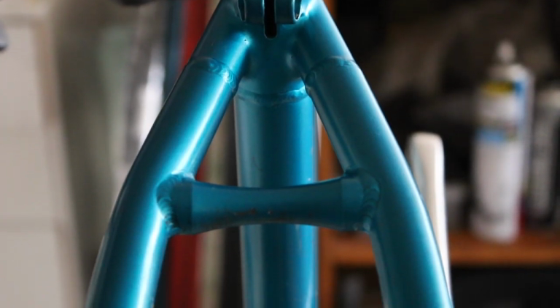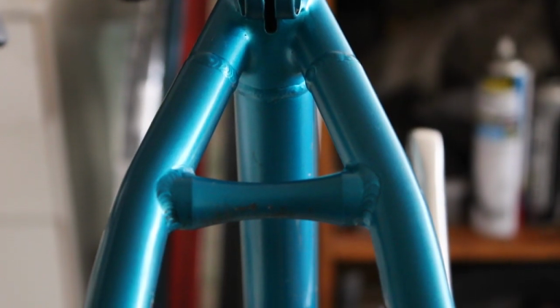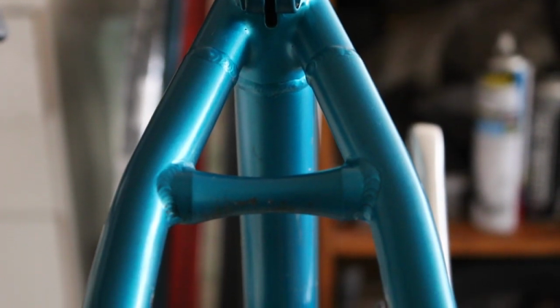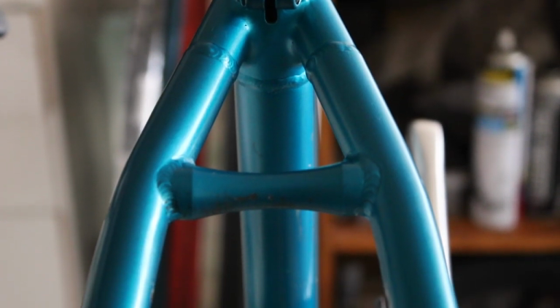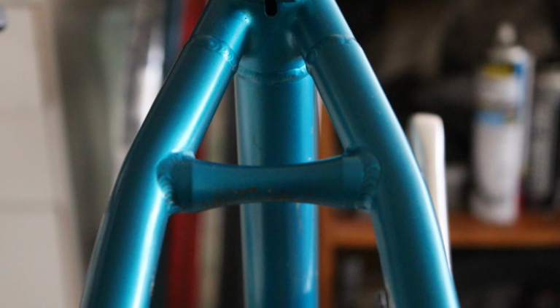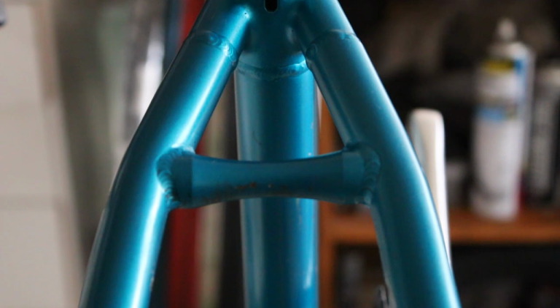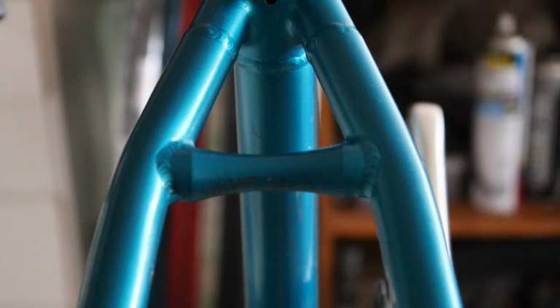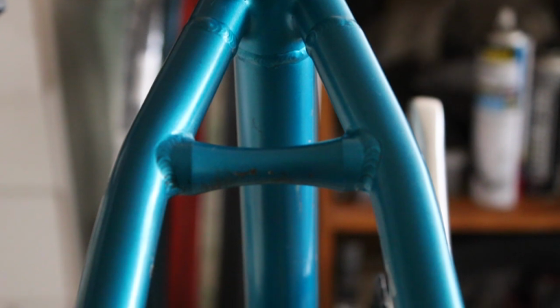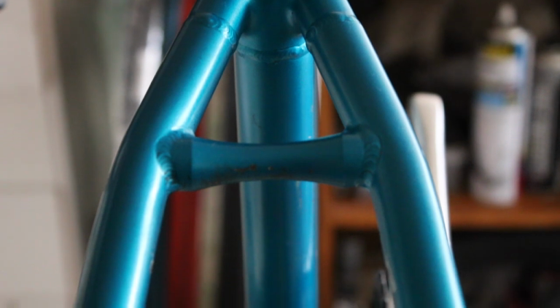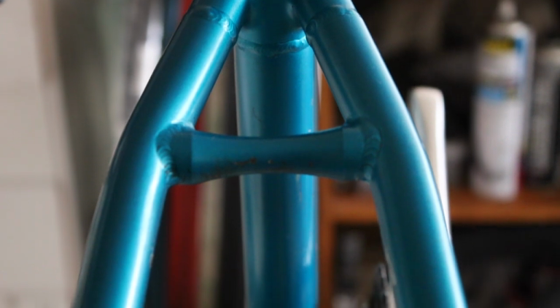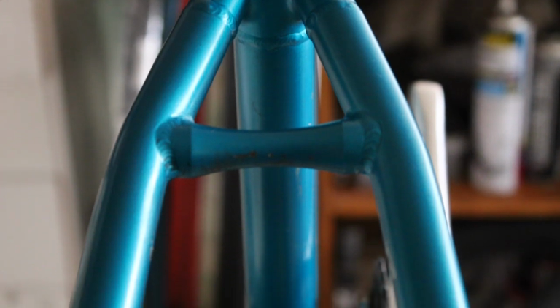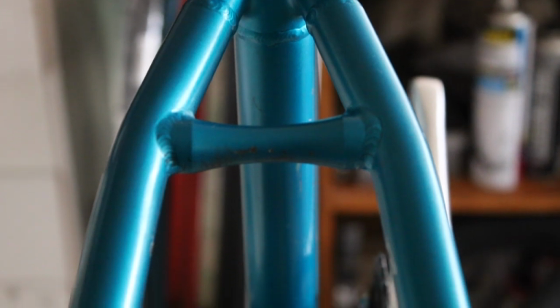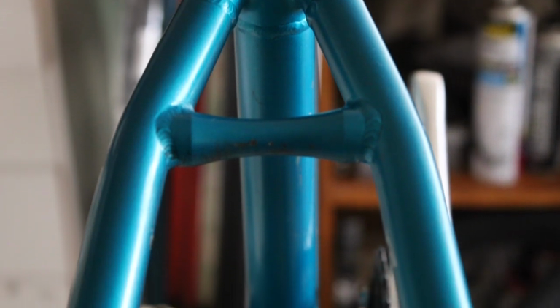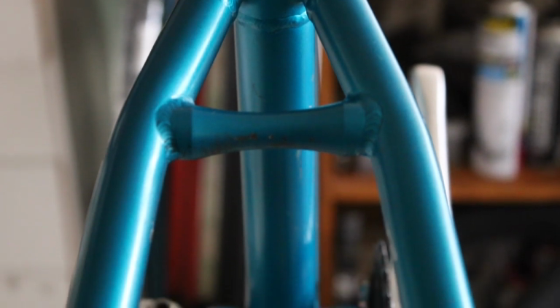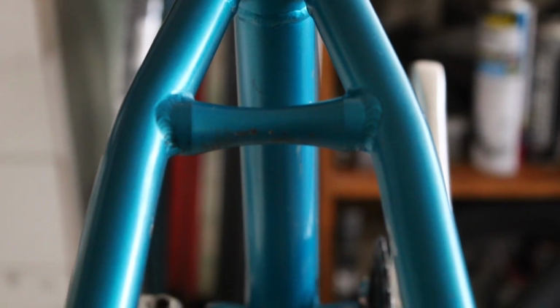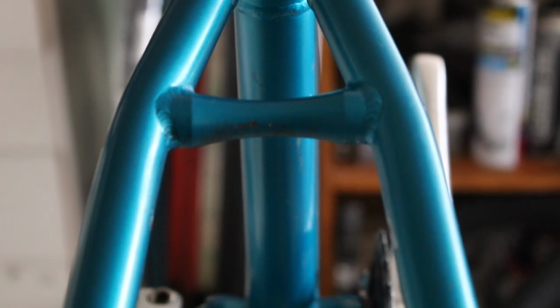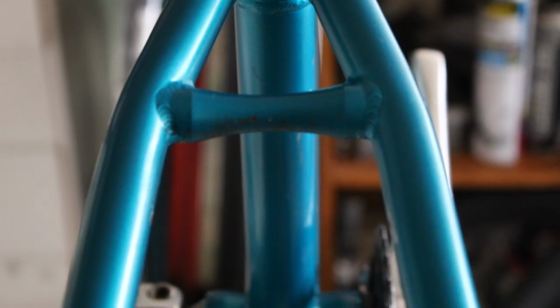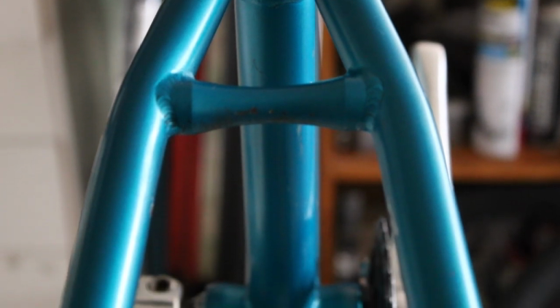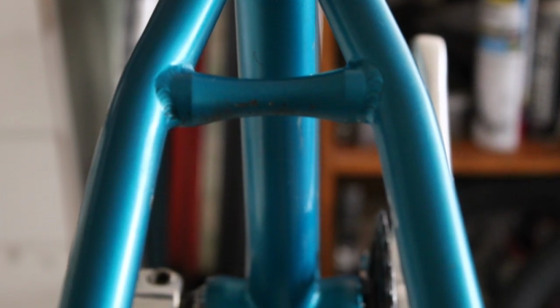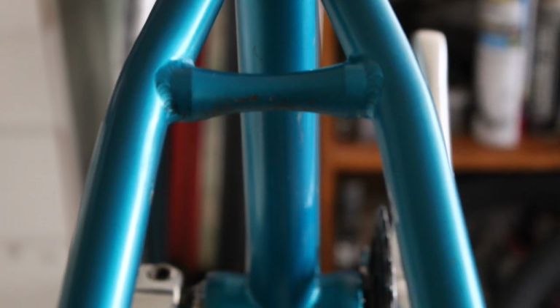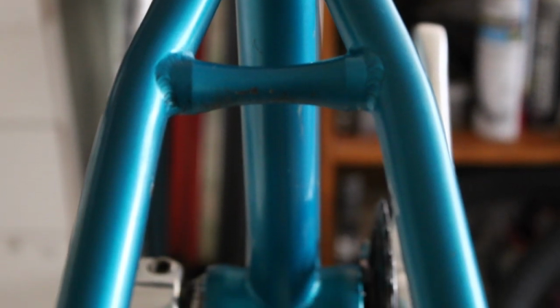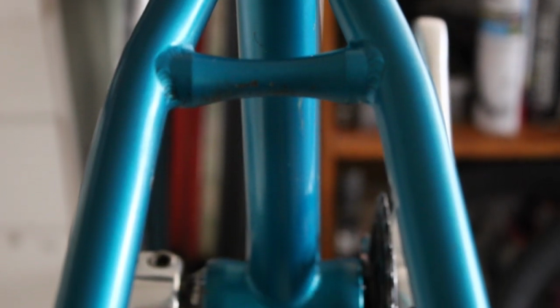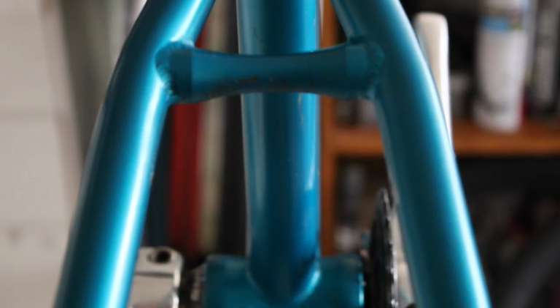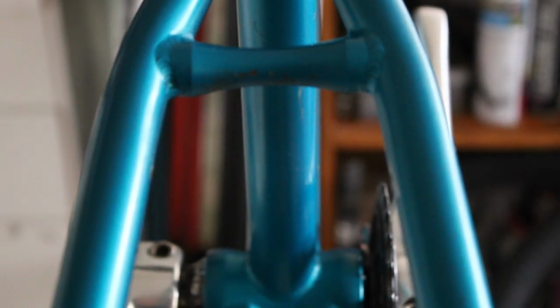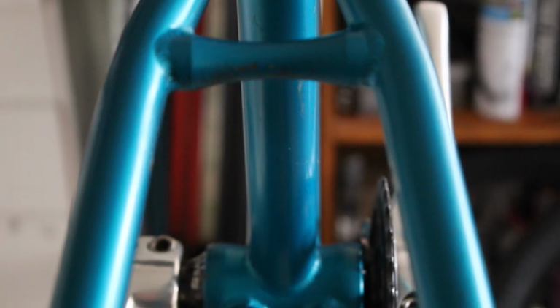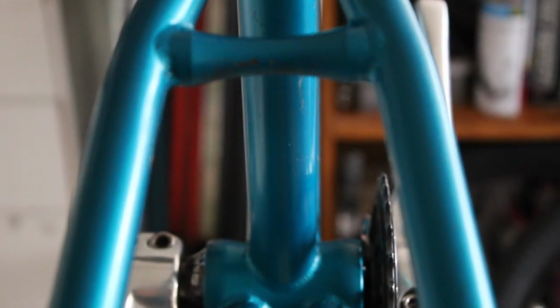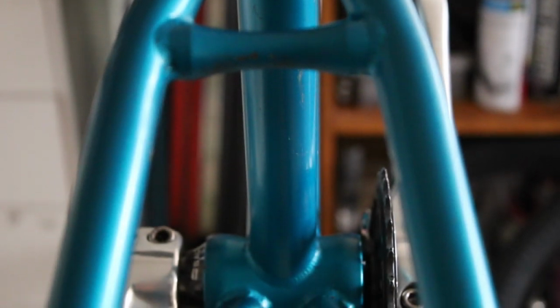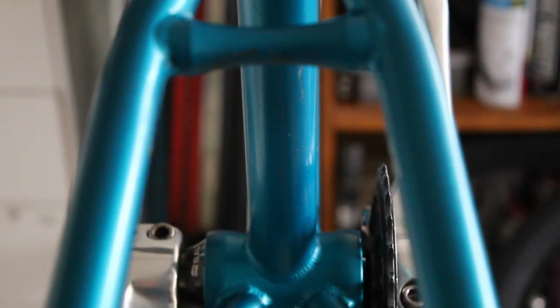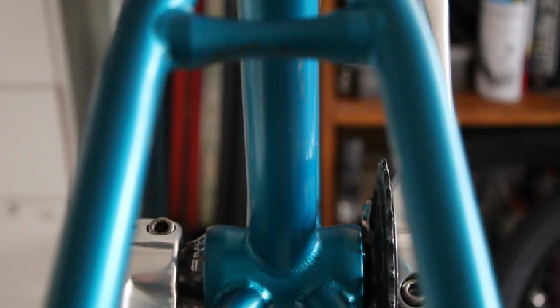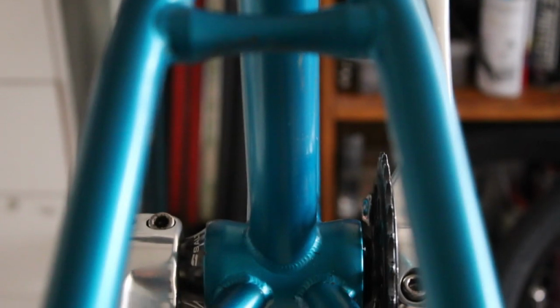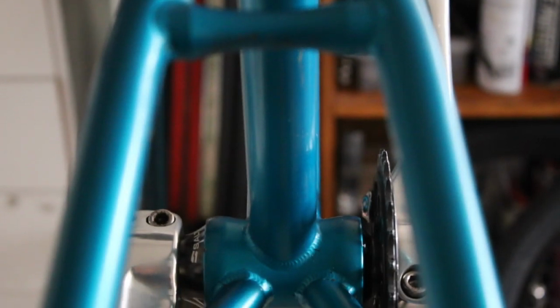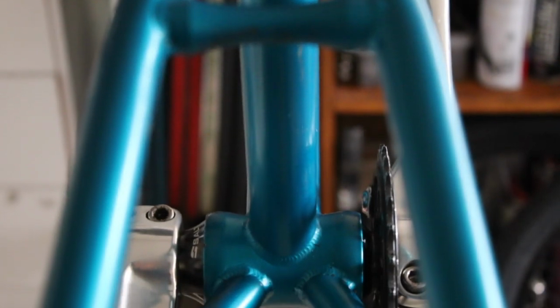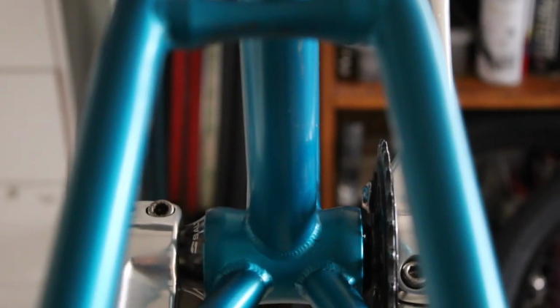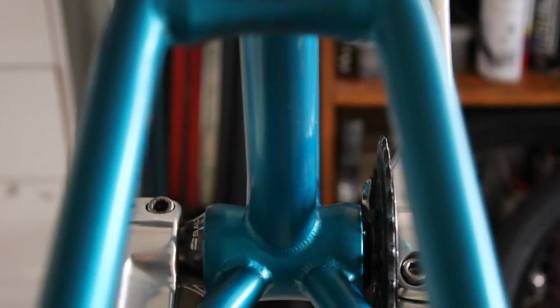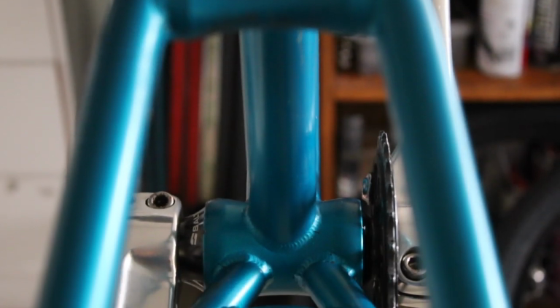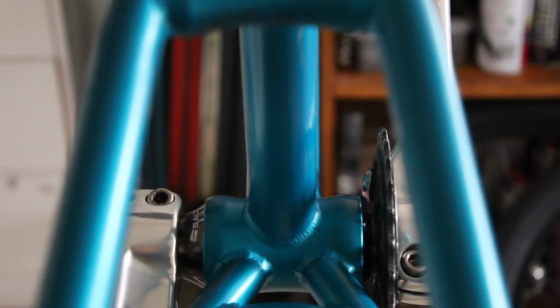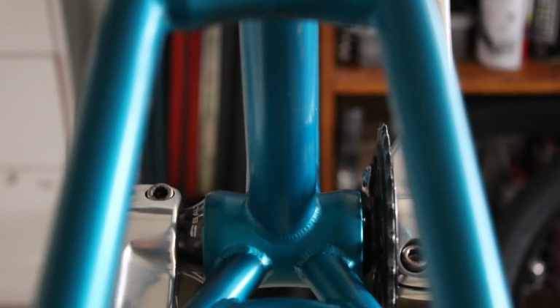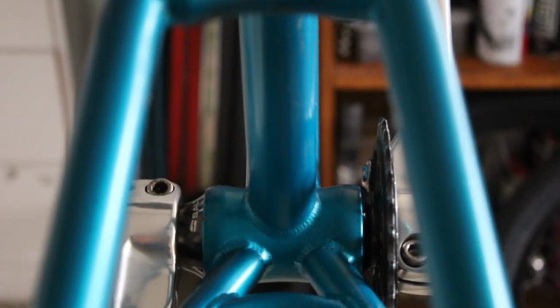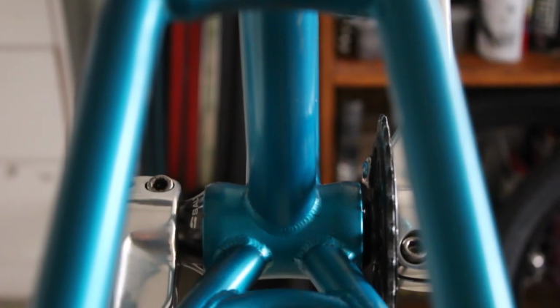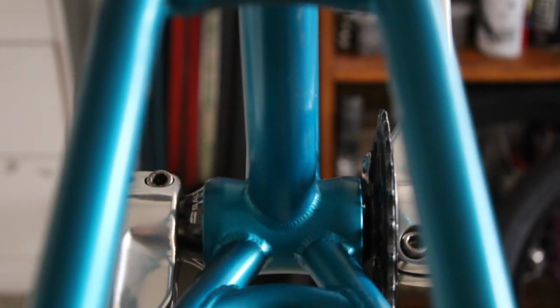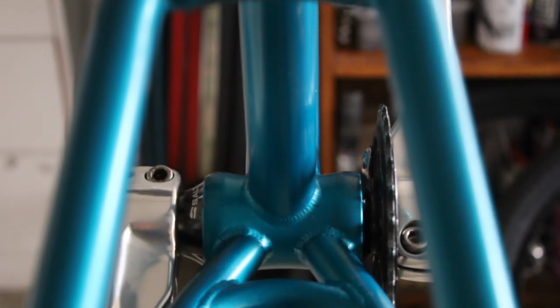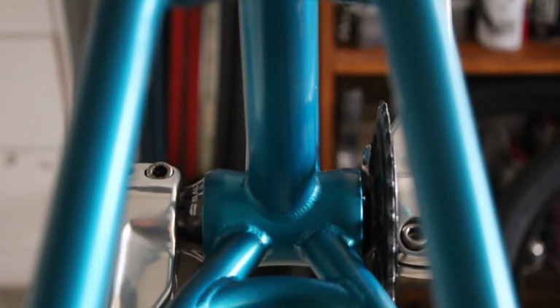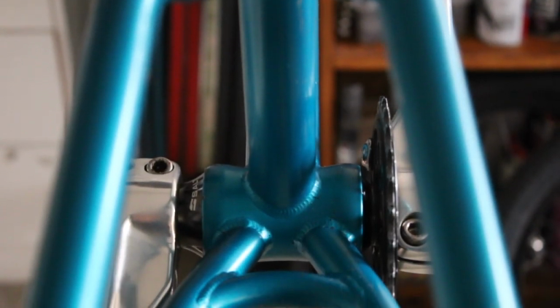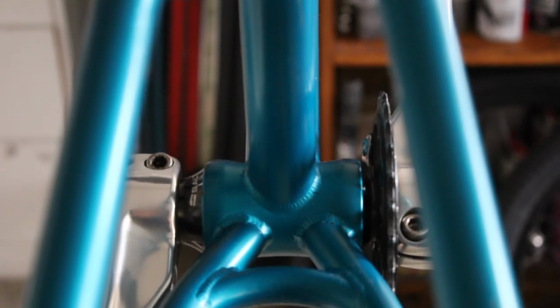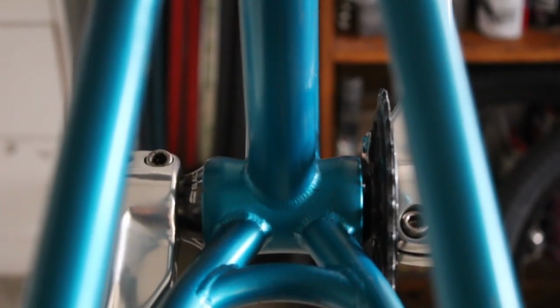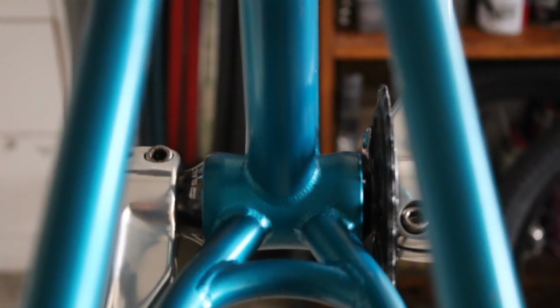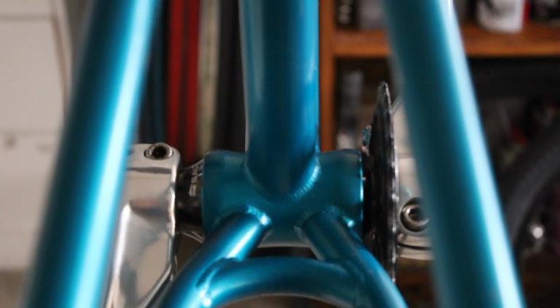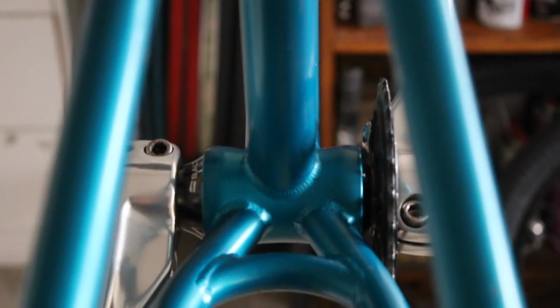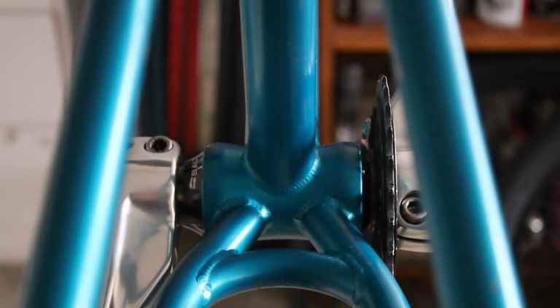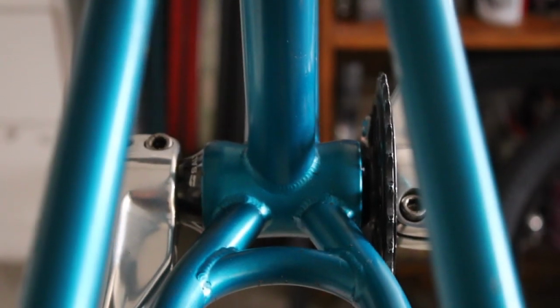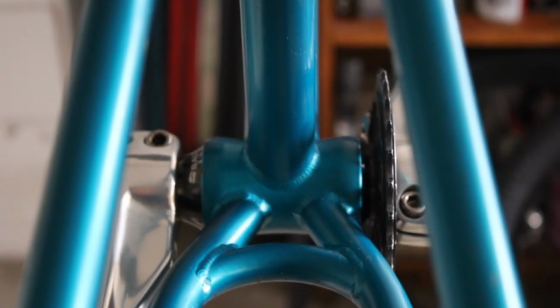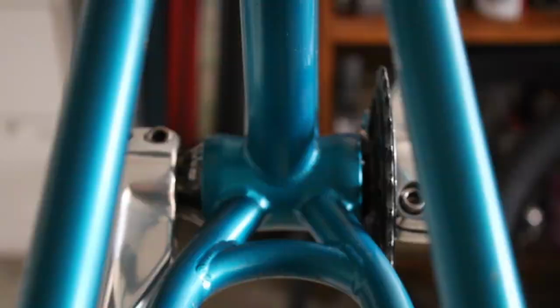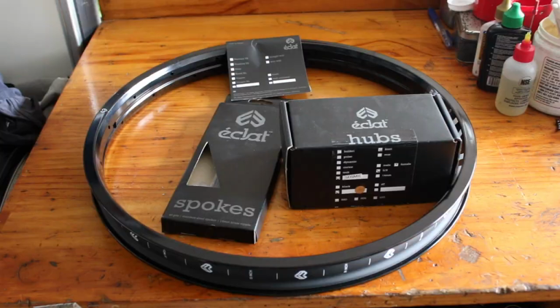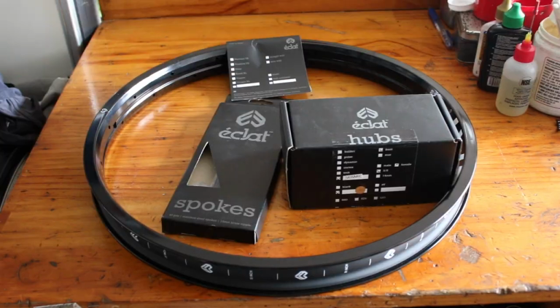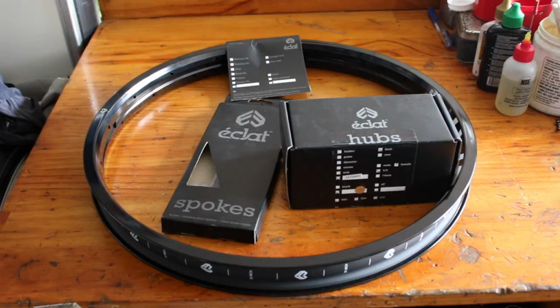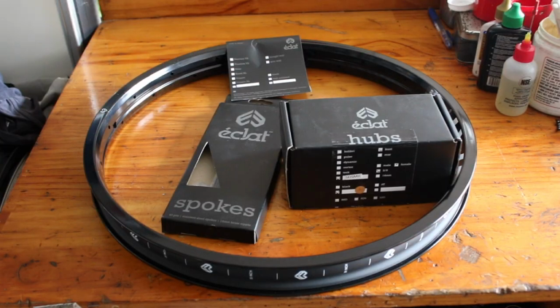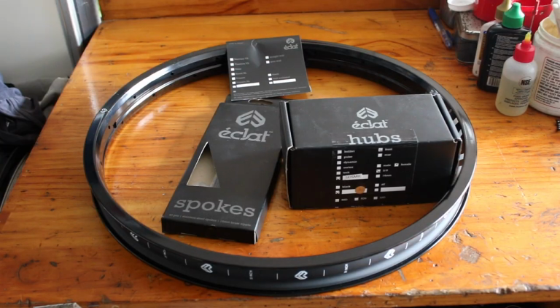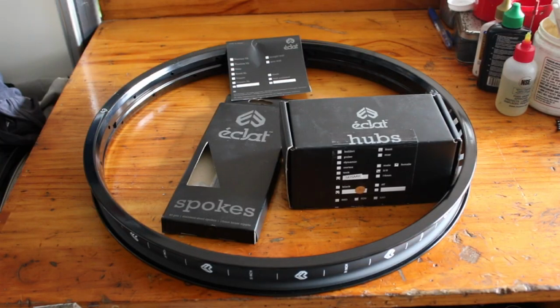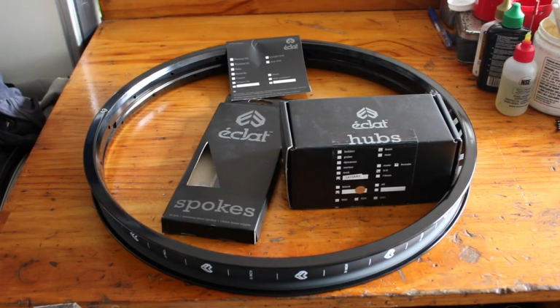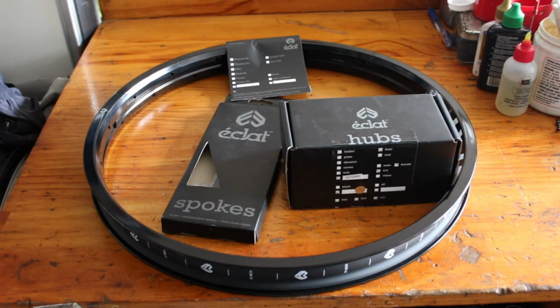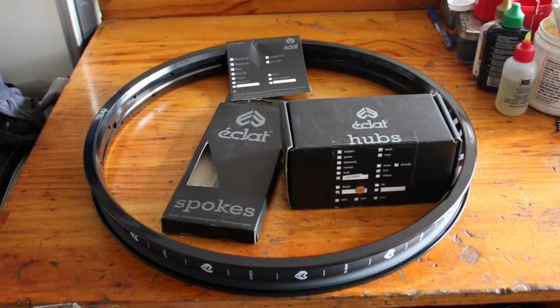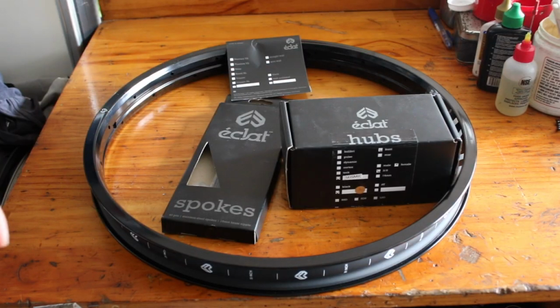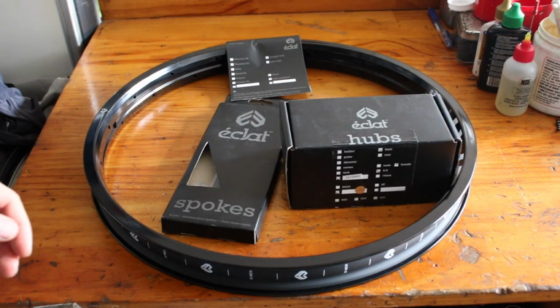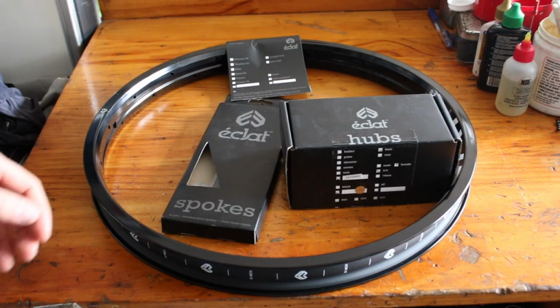So the frame cleaned up quite nicely. I'm really happy how it's turned out, so we'll move on to the wheels now, starting off with the front wheel build.